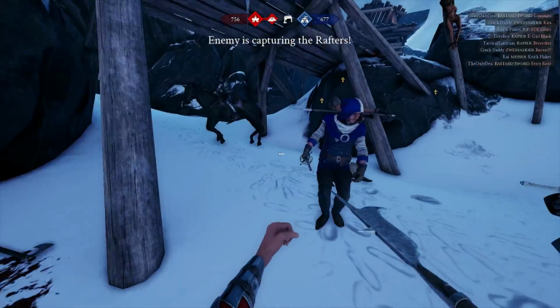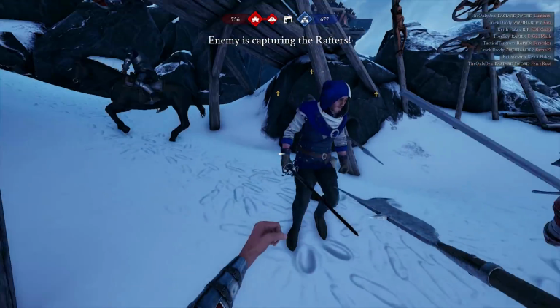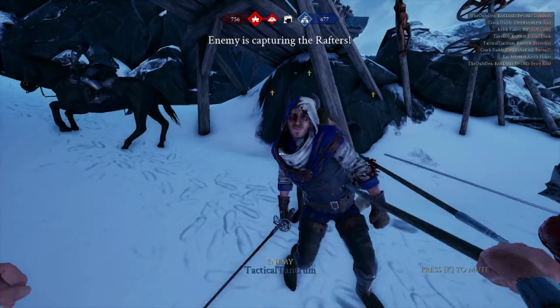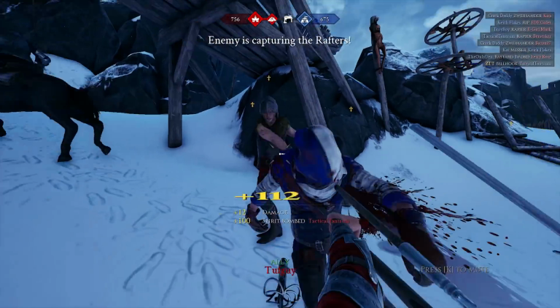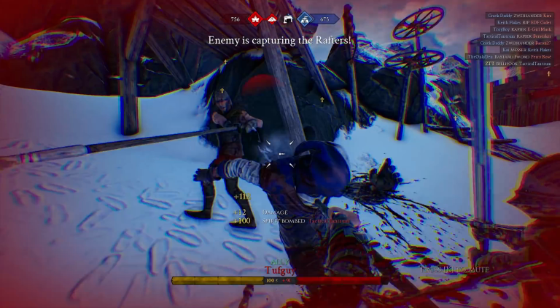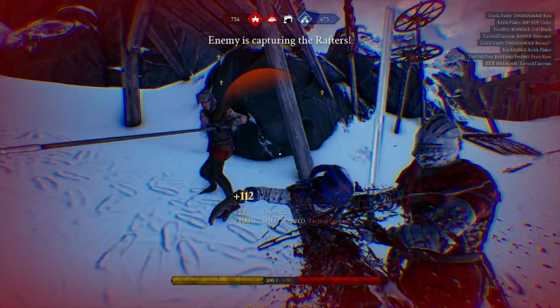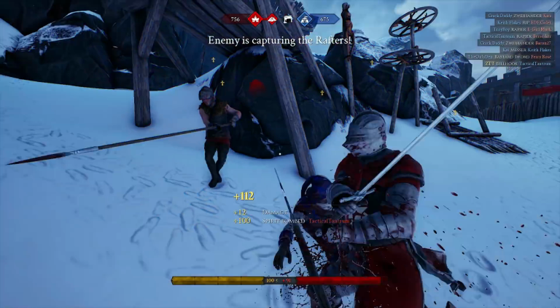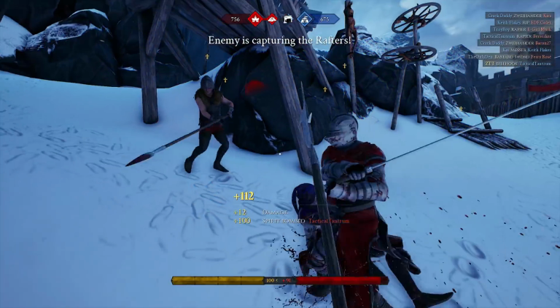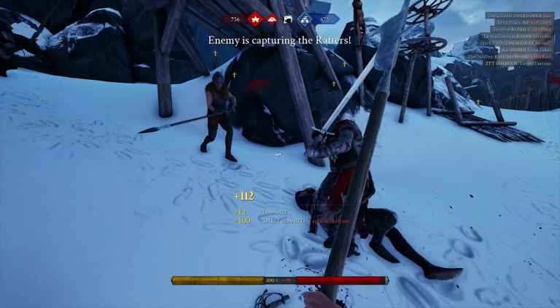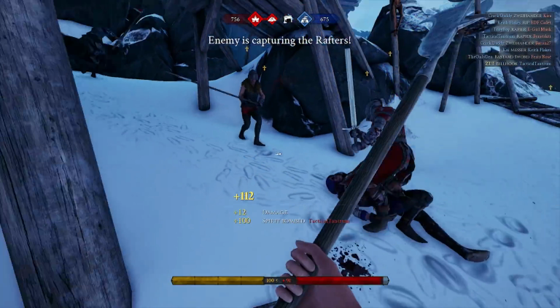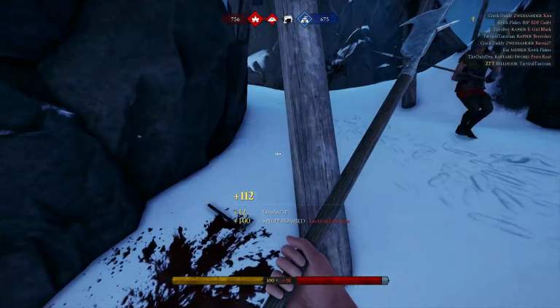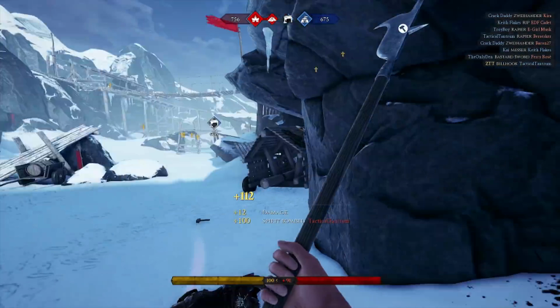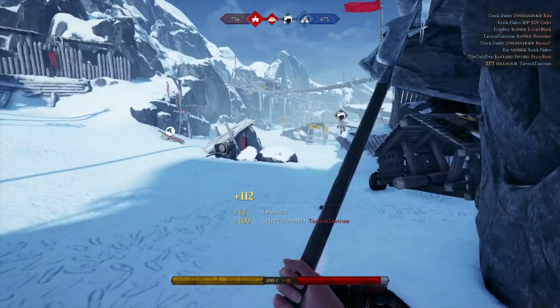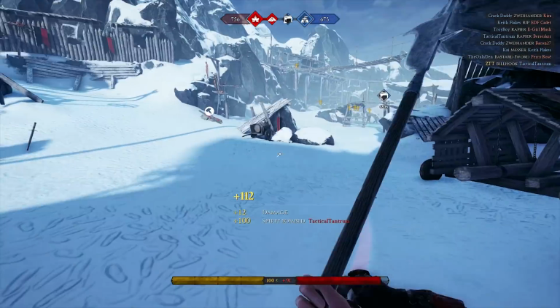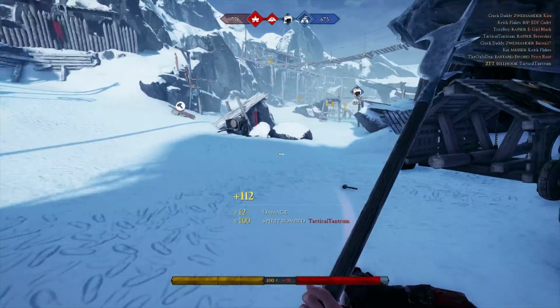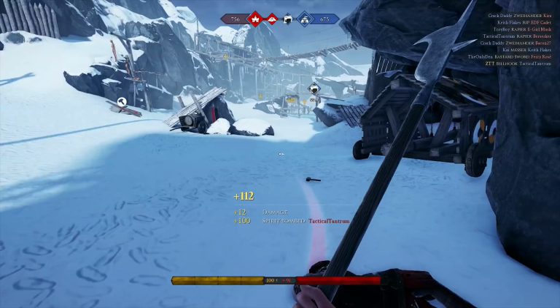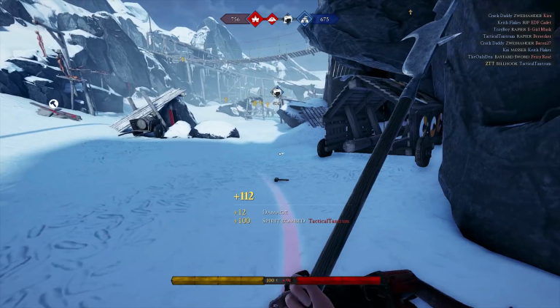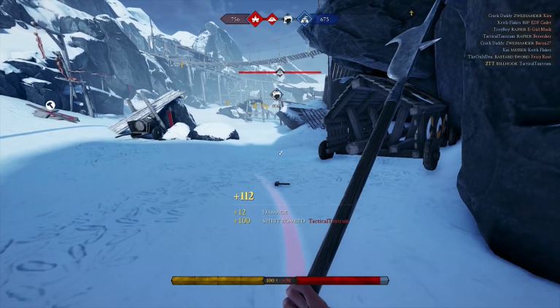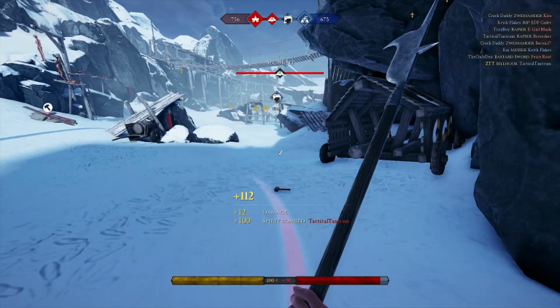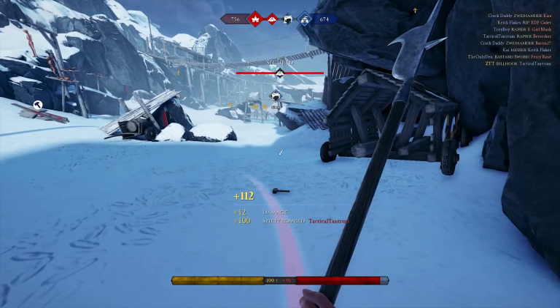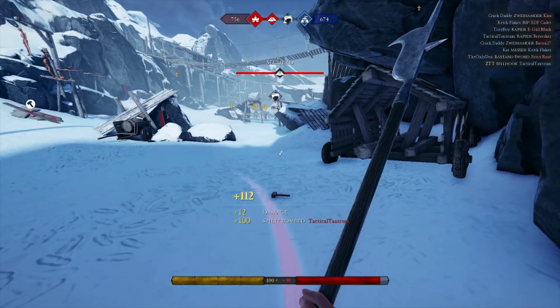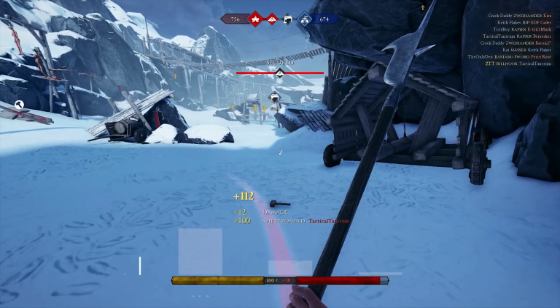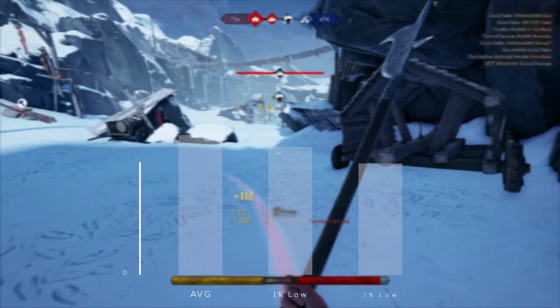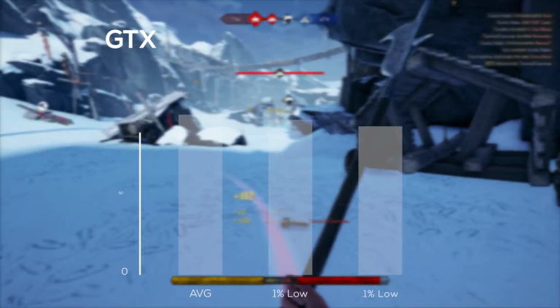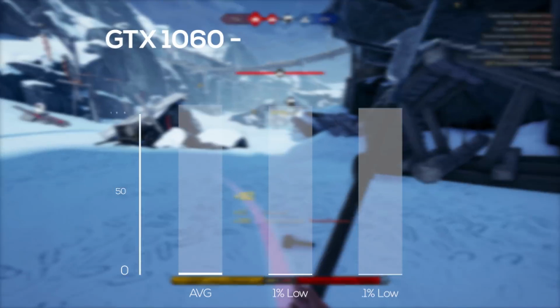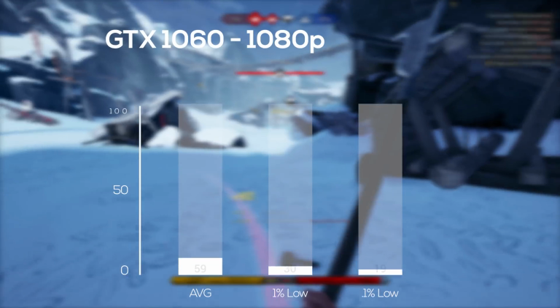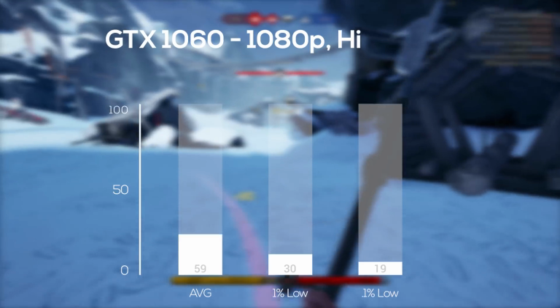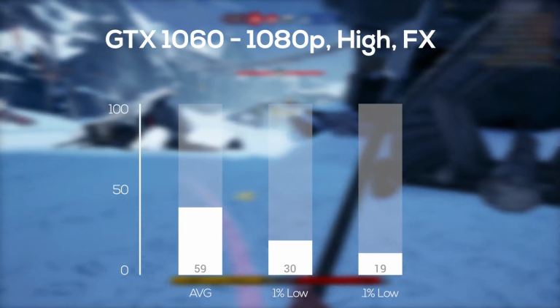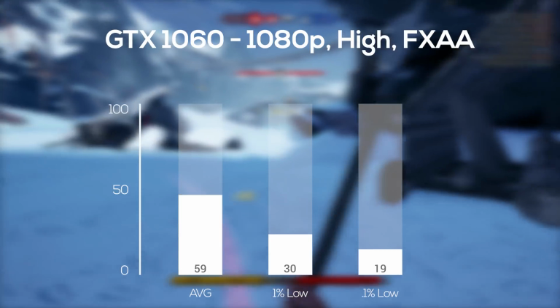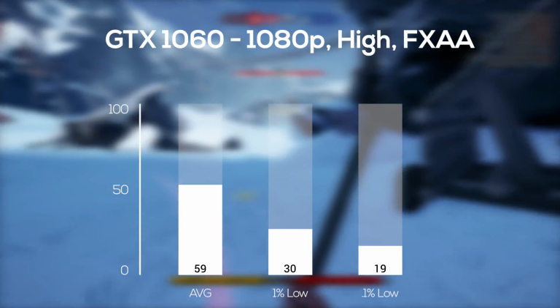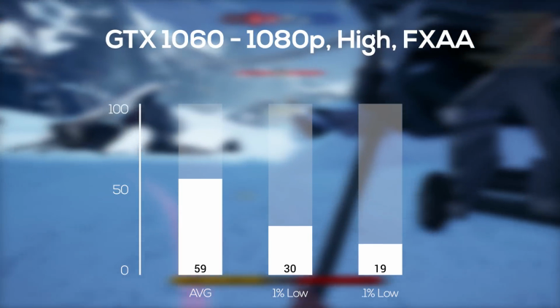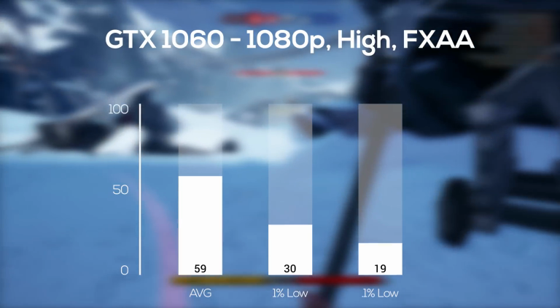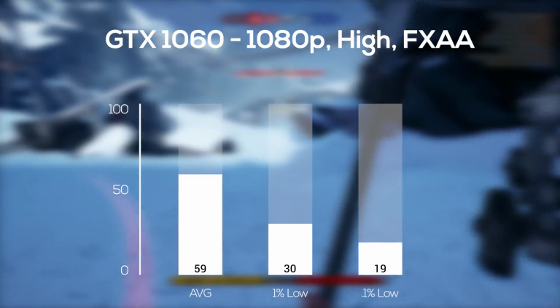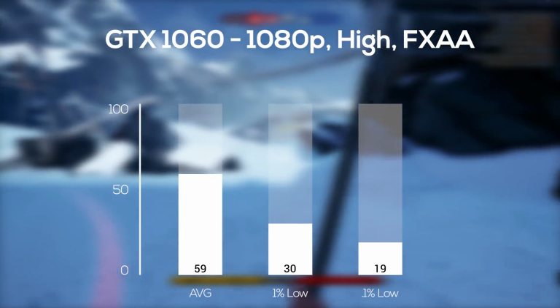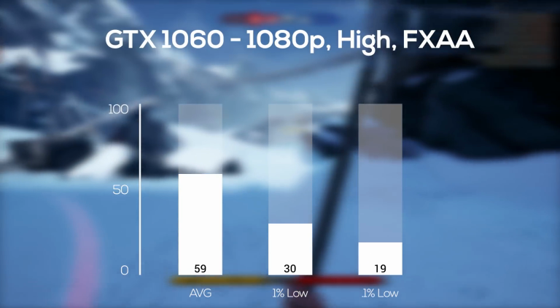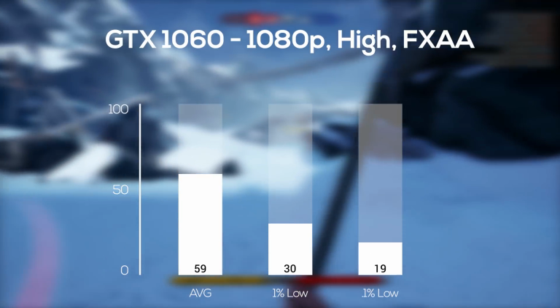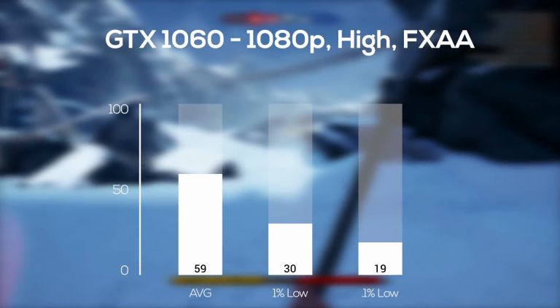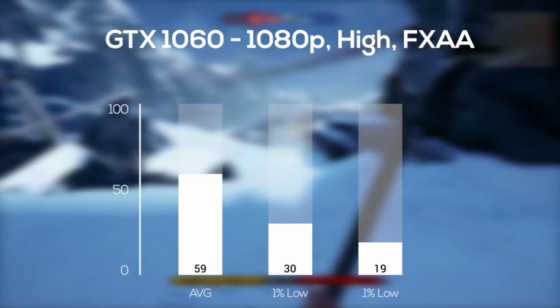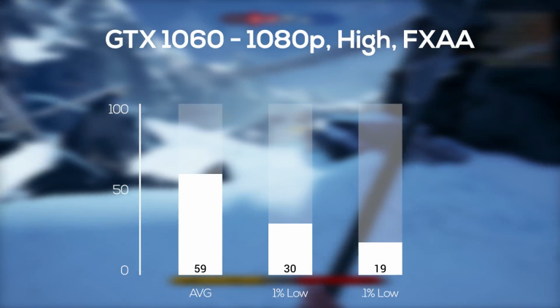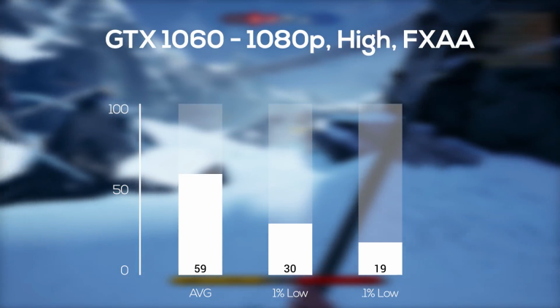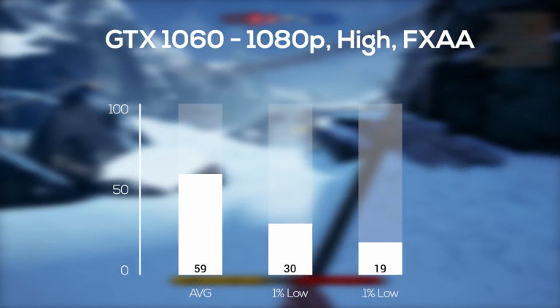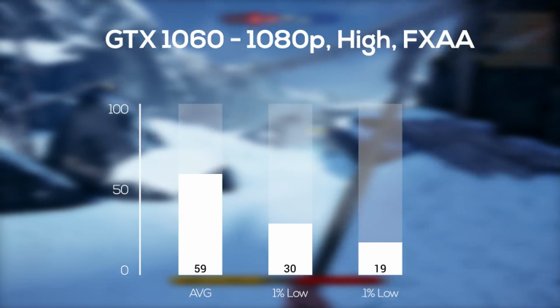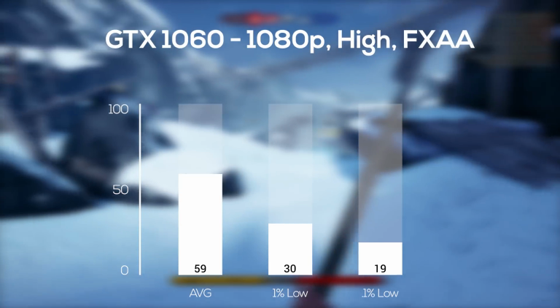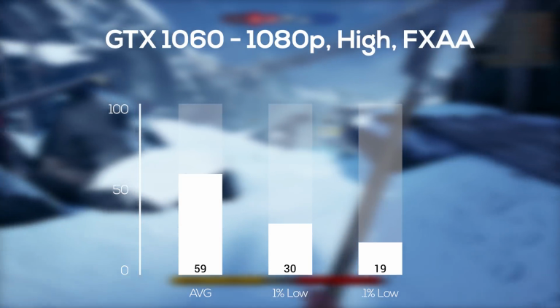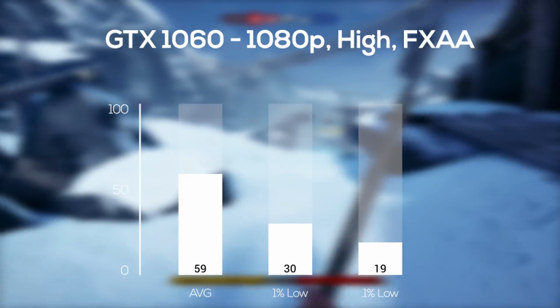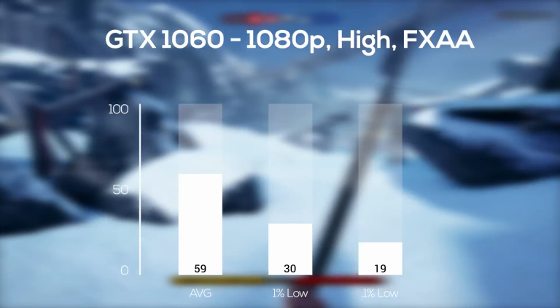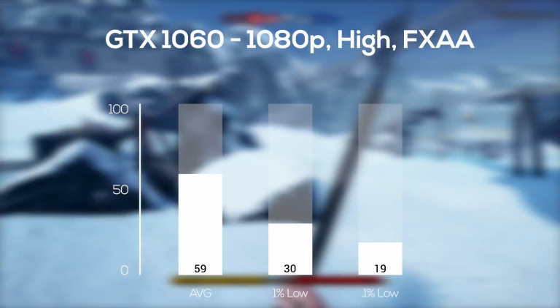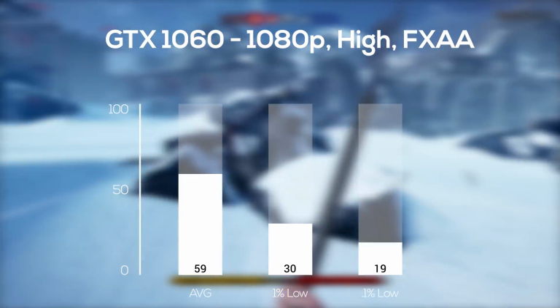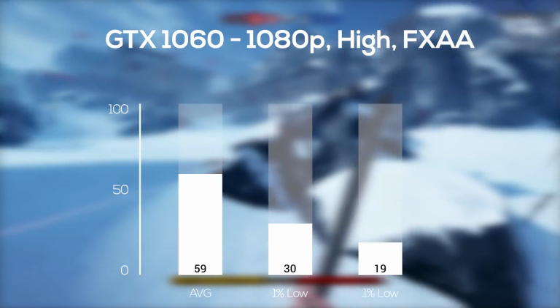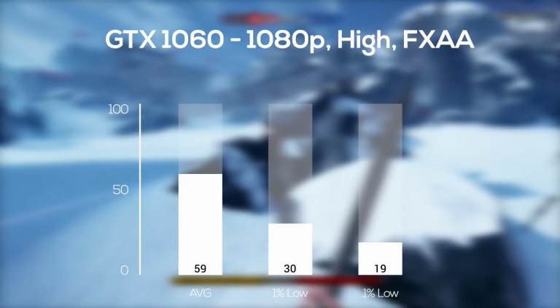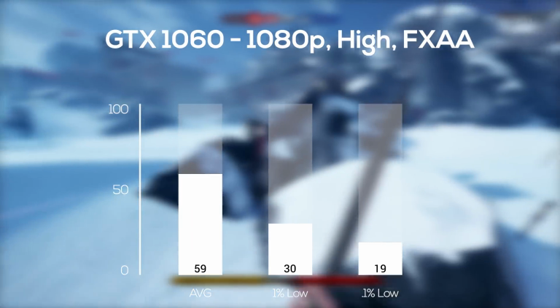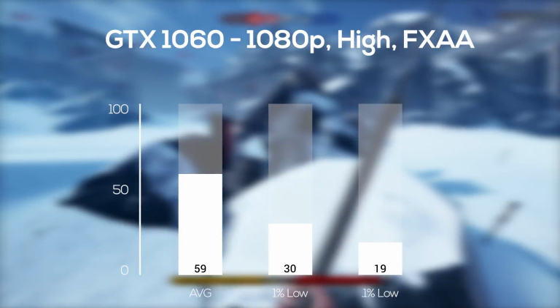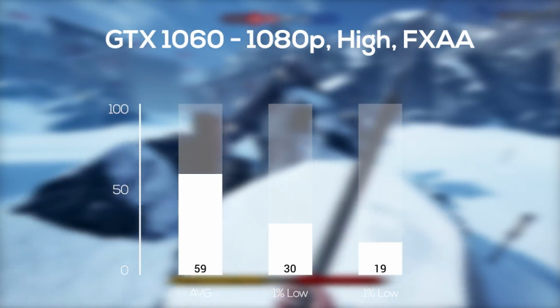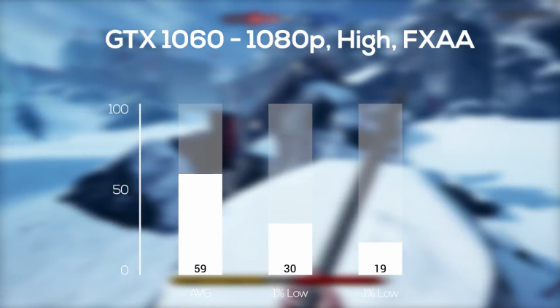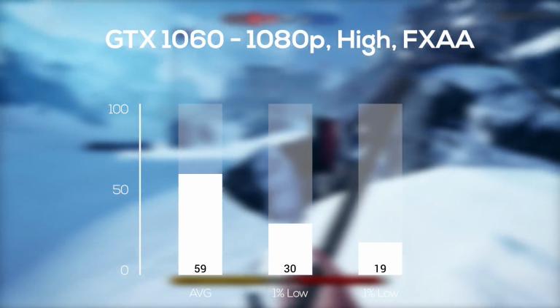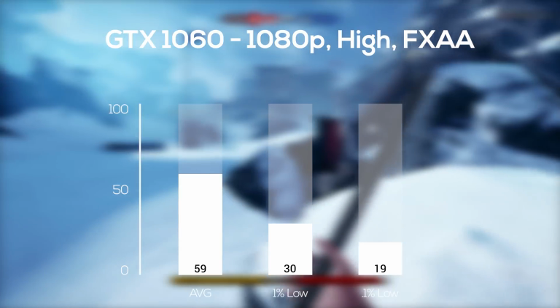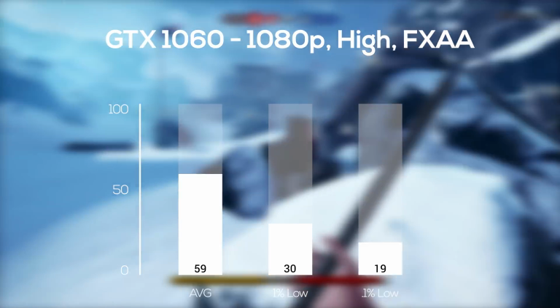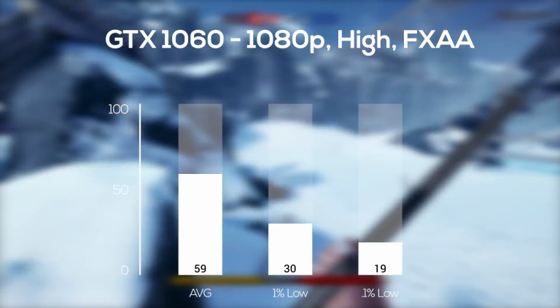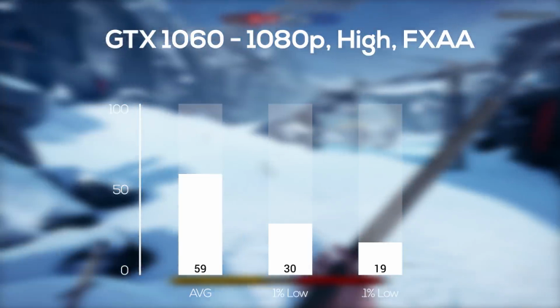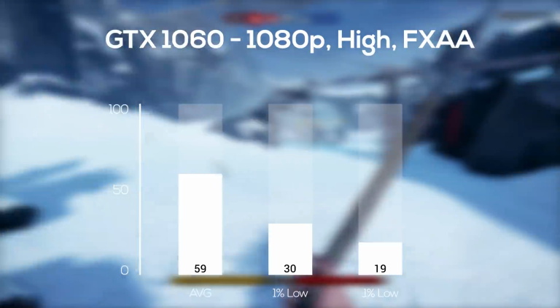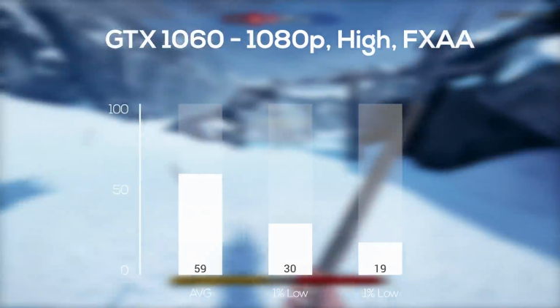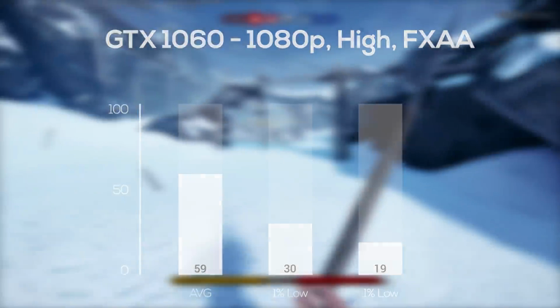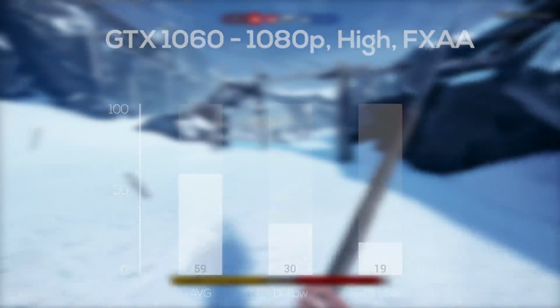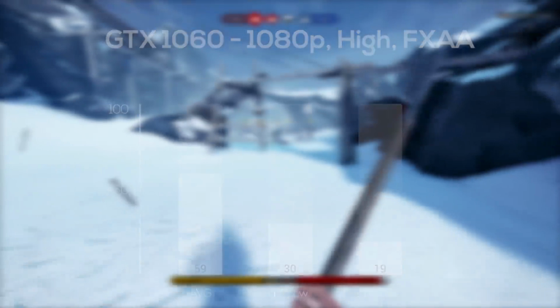To wrap up the Nvidia cards, I tested the 3GB GTX 1060, and in 1080p and high settings I got 59 frames per second — almost identical results to the GTX 970.